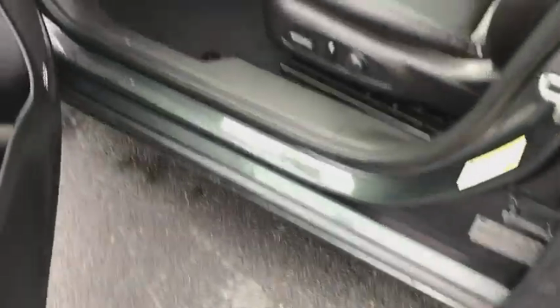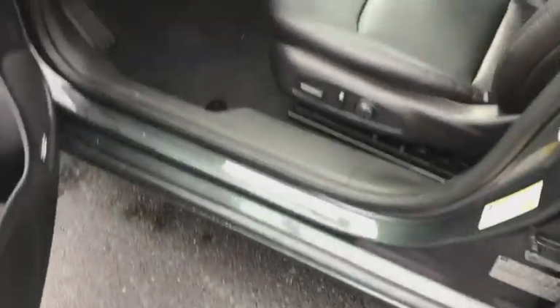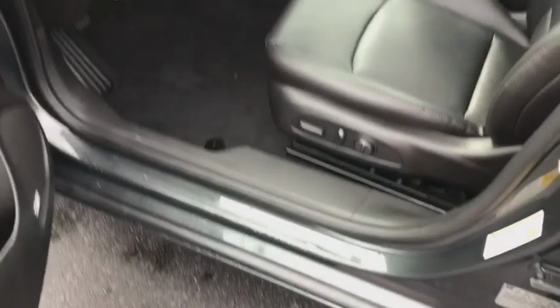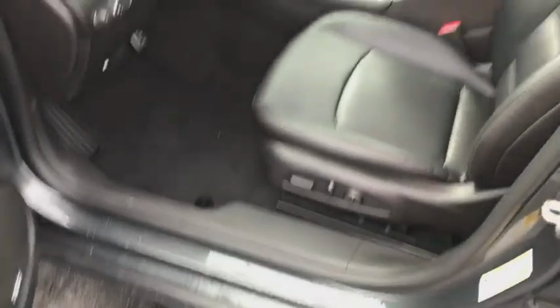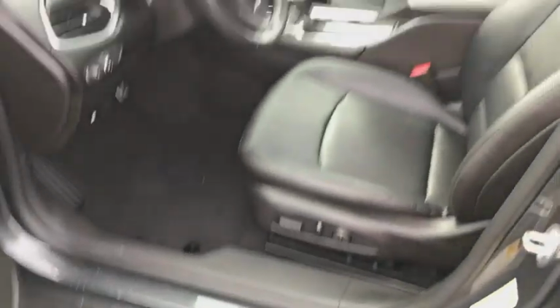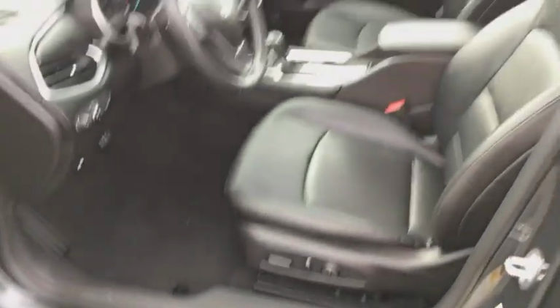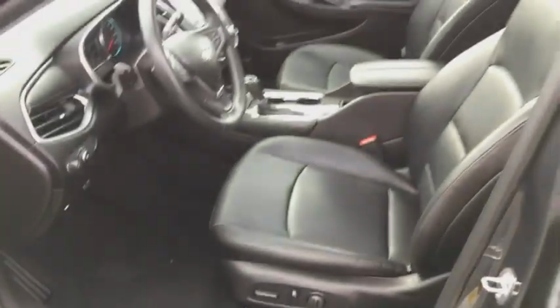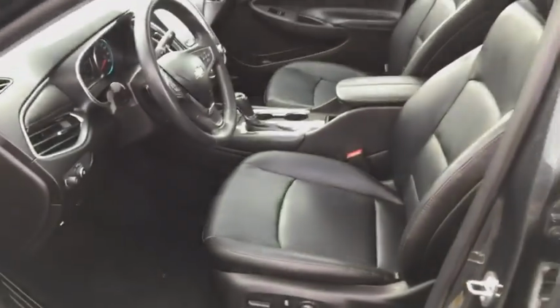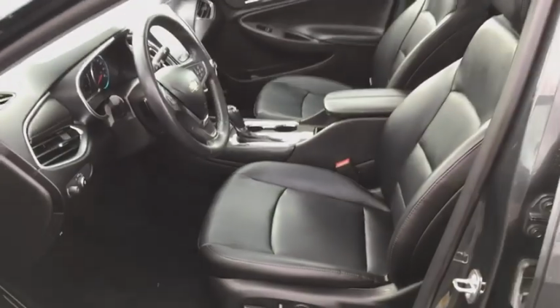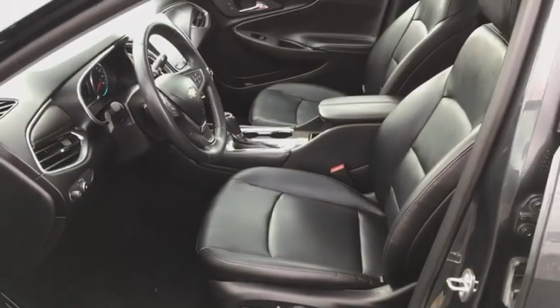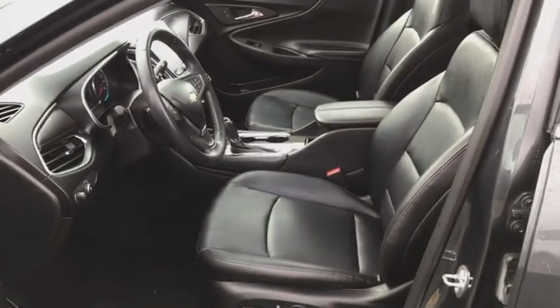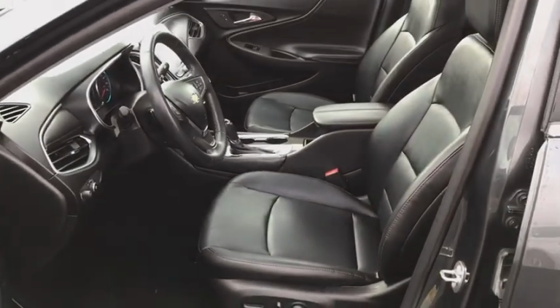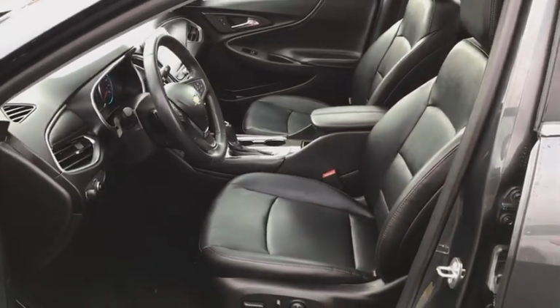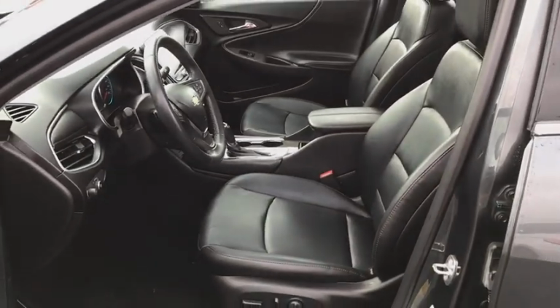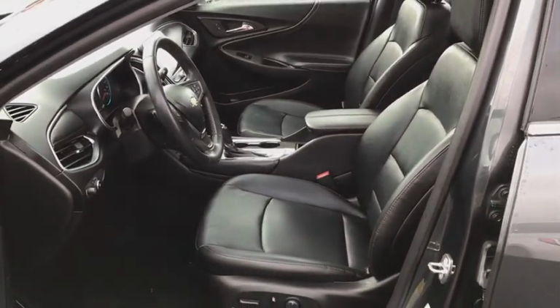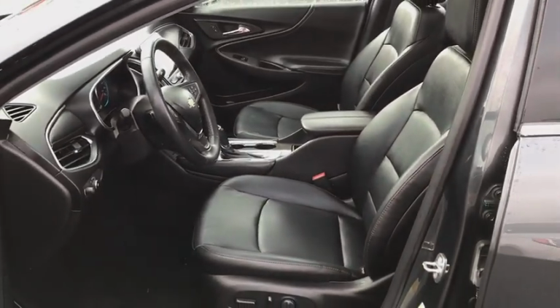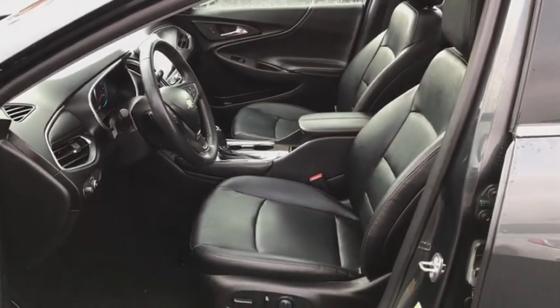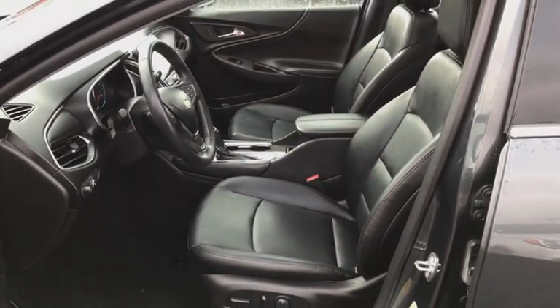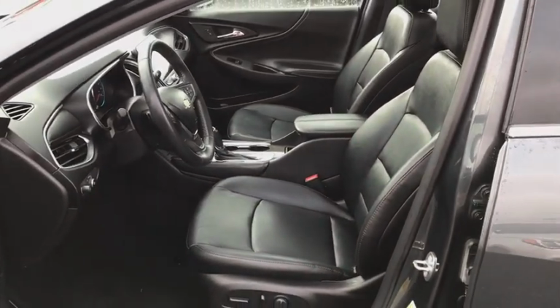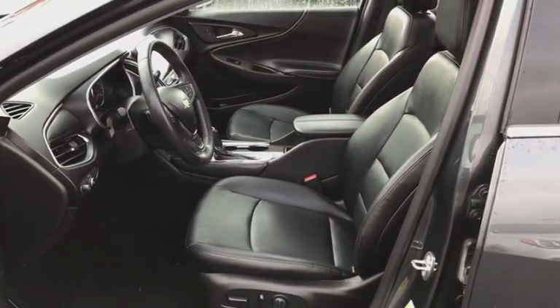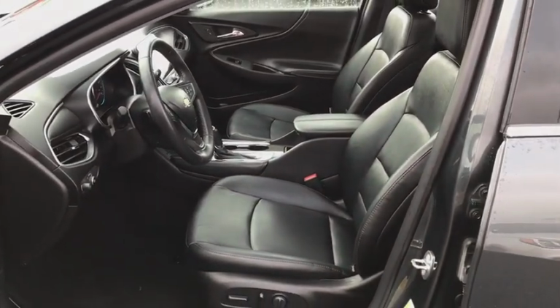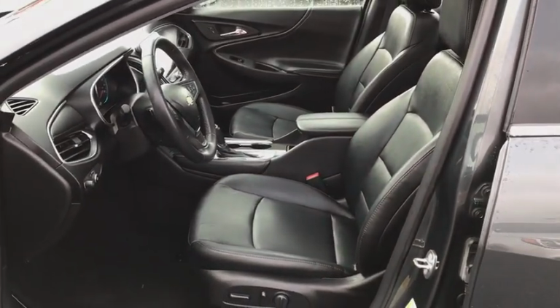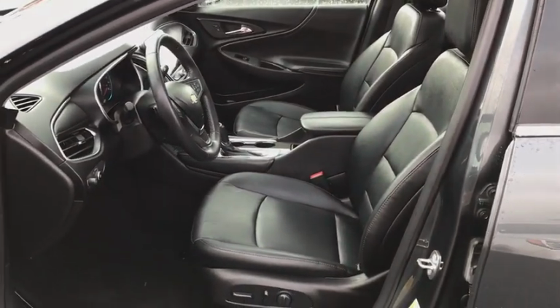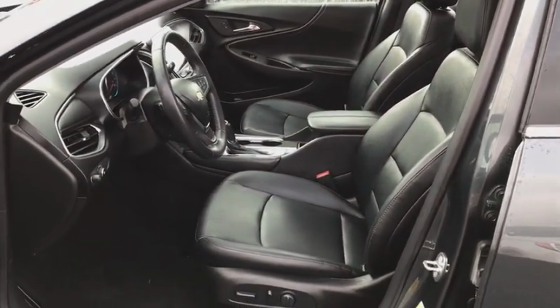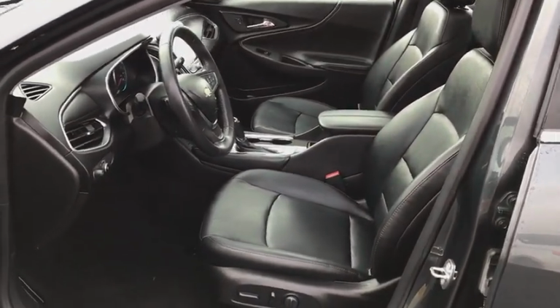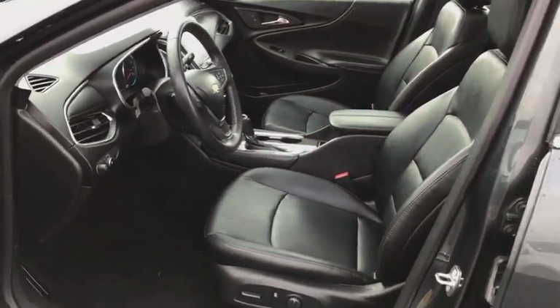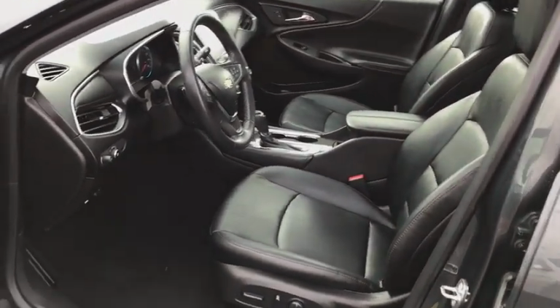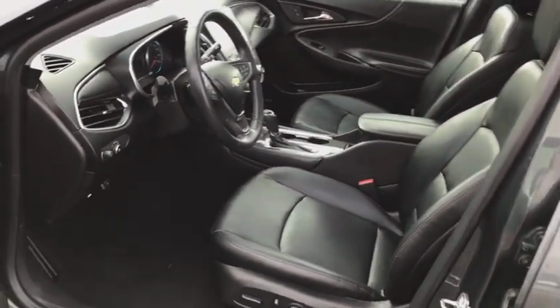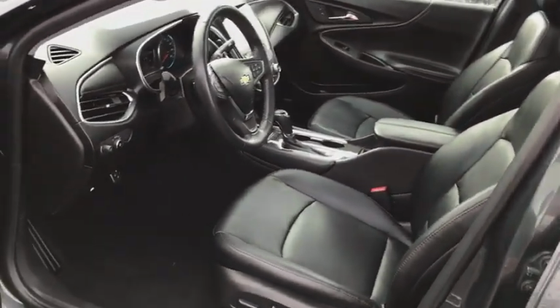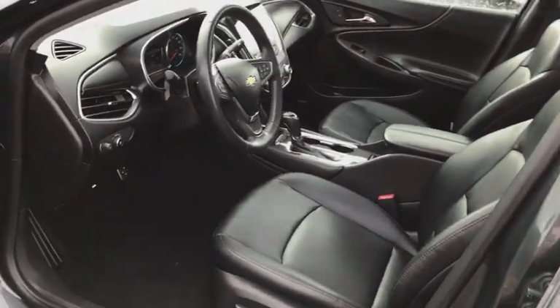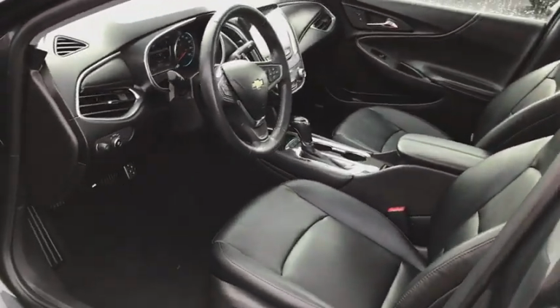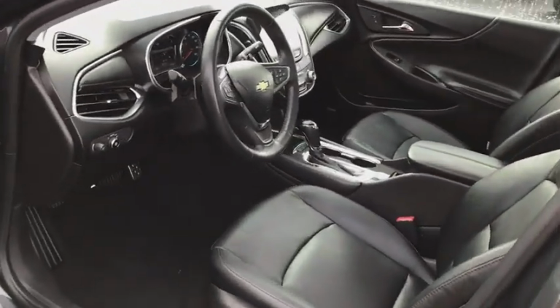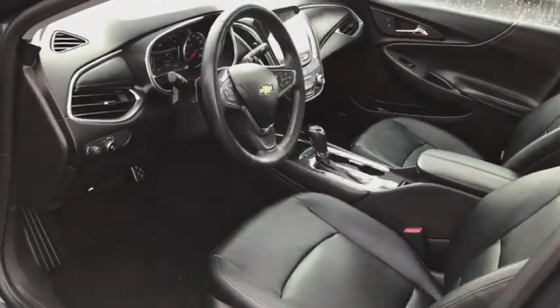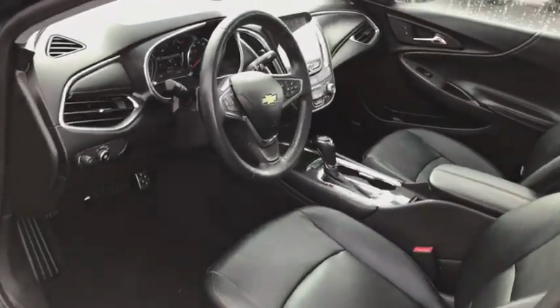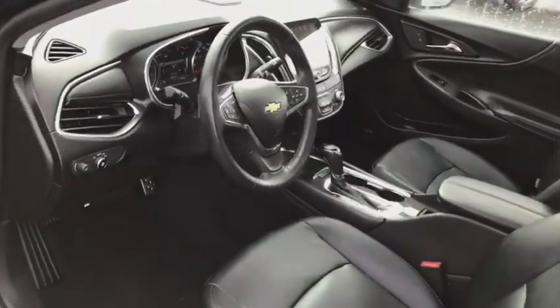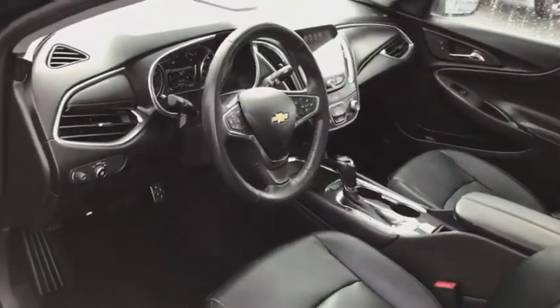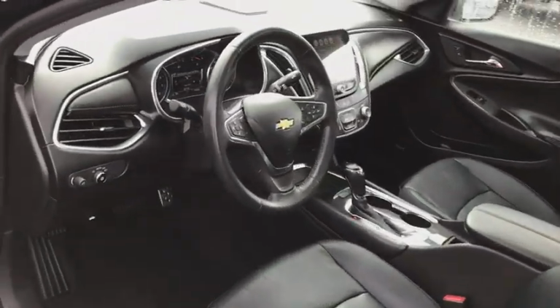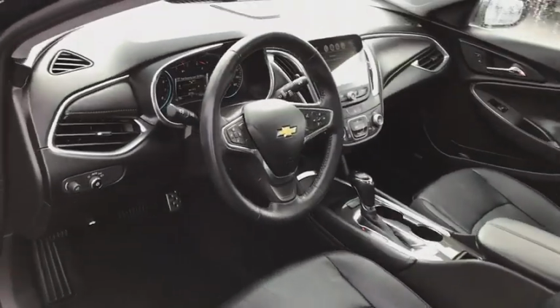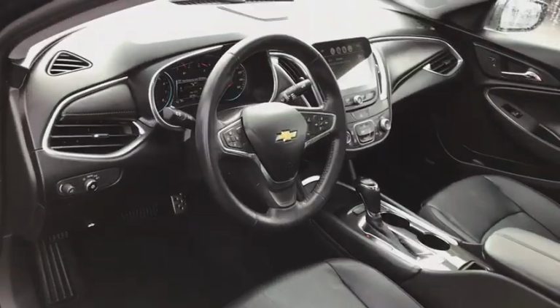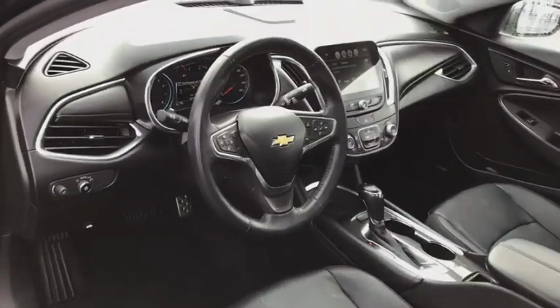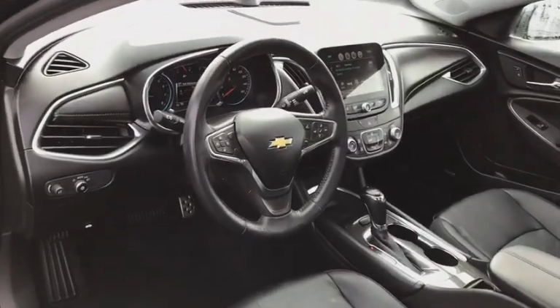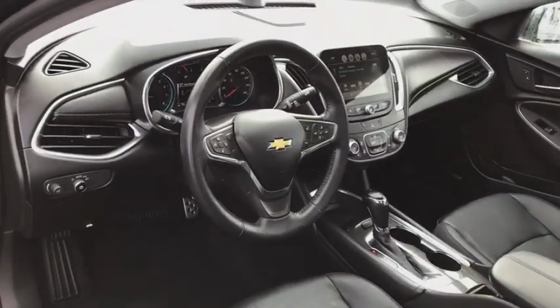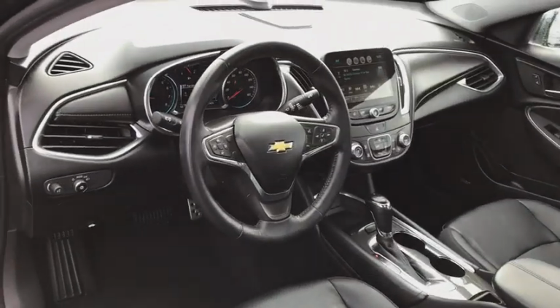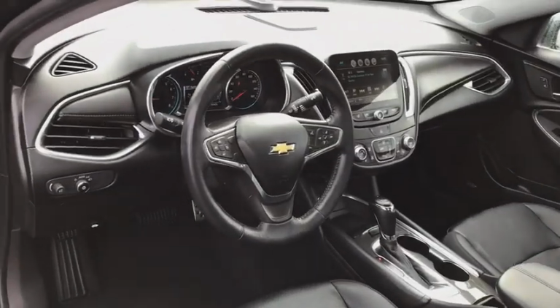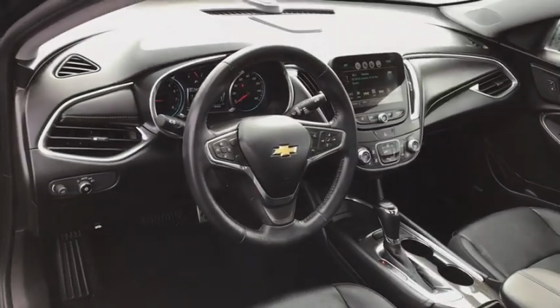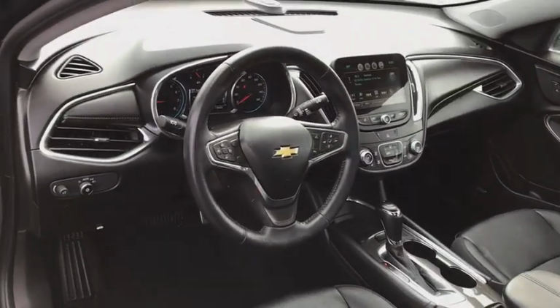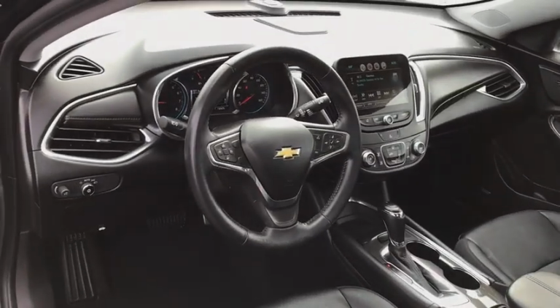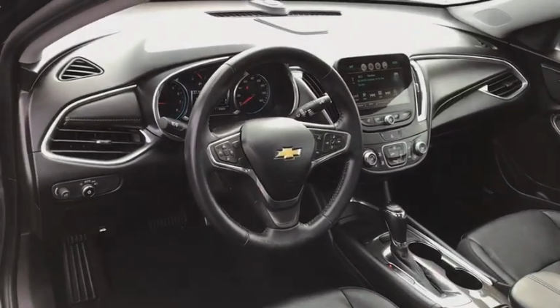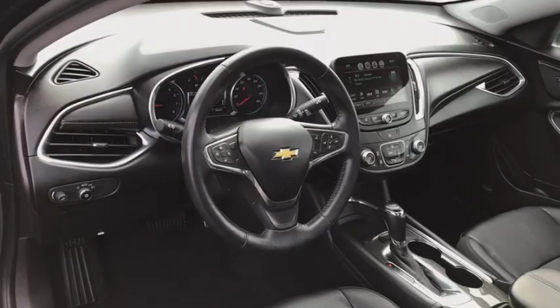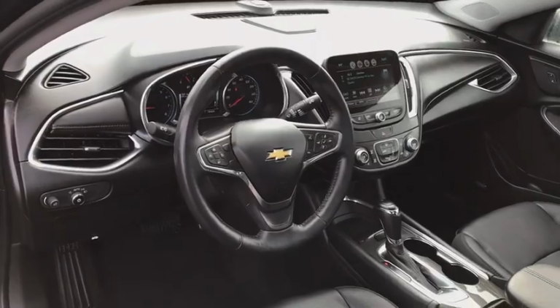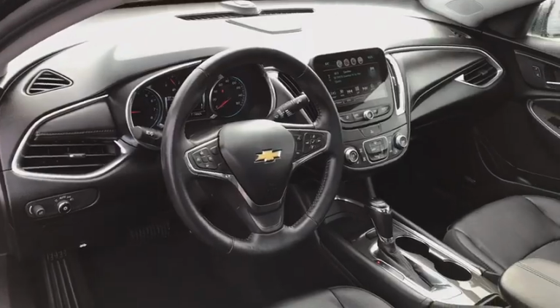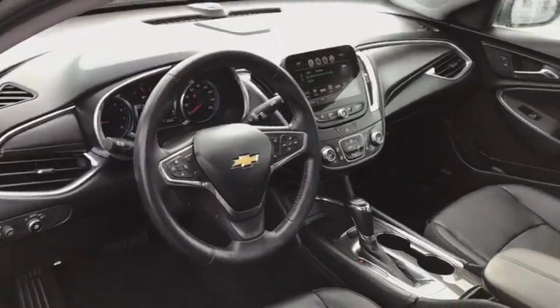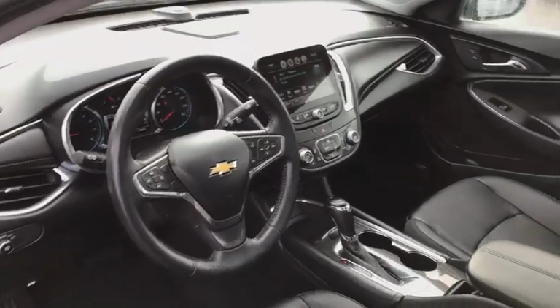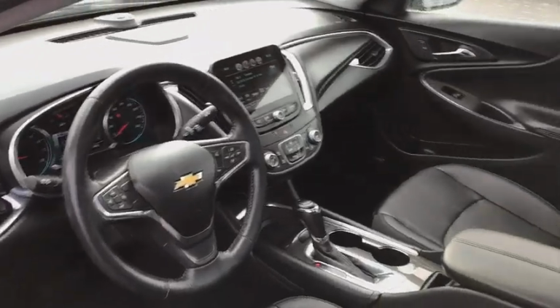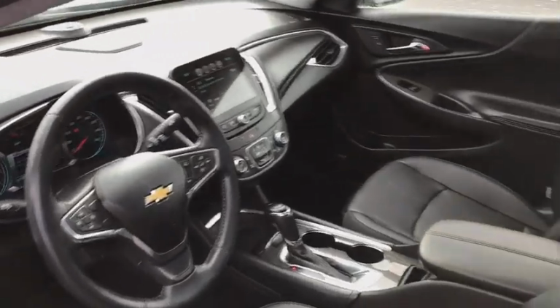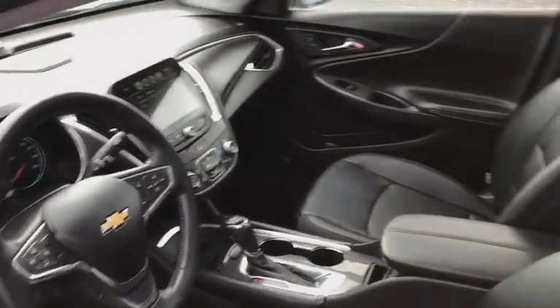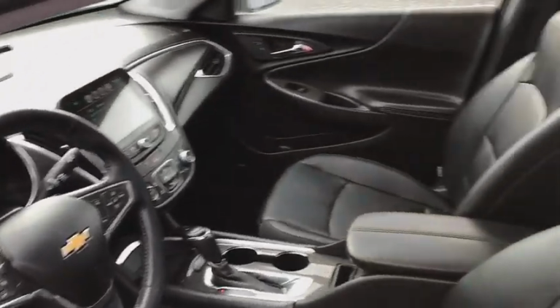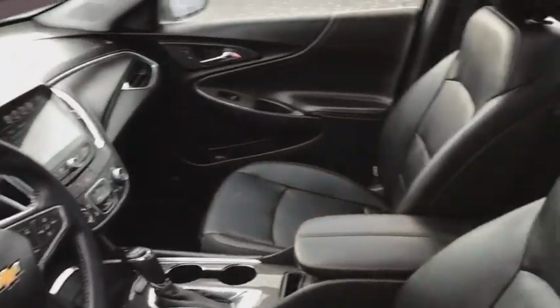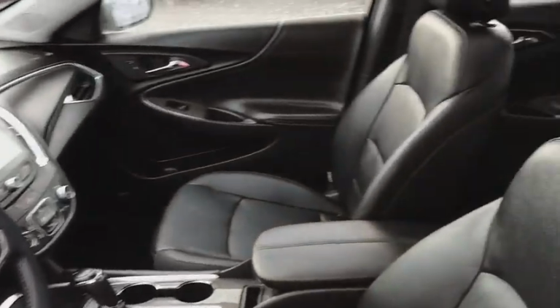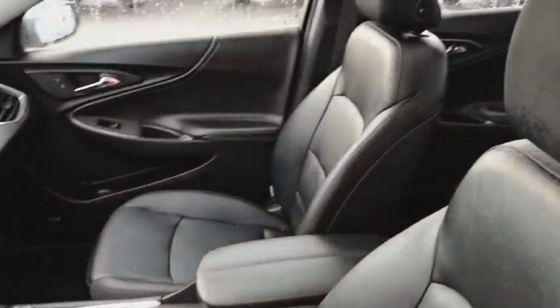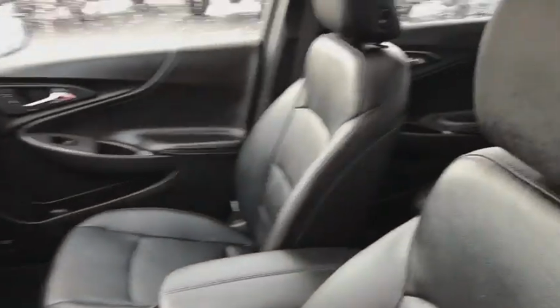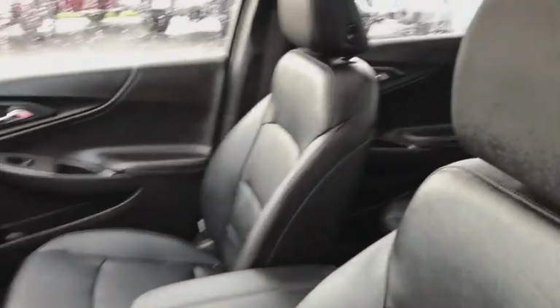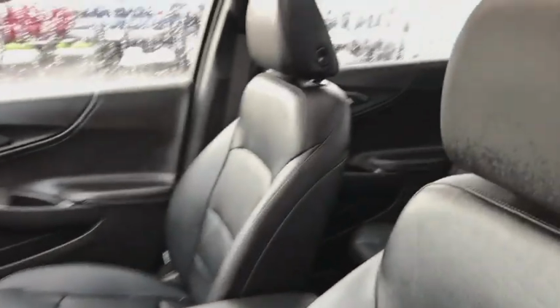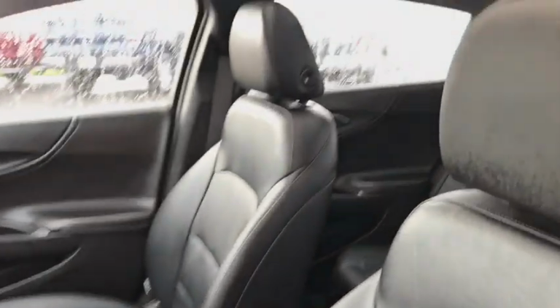Center armrest, rear window defroster, power windows, leather package, security system, electronic stability control.